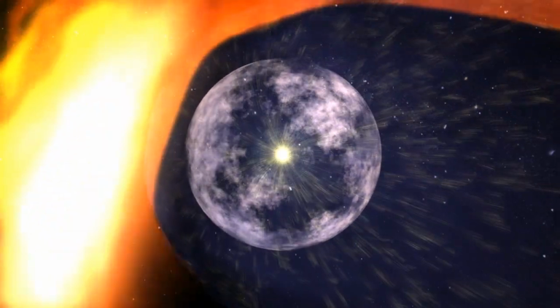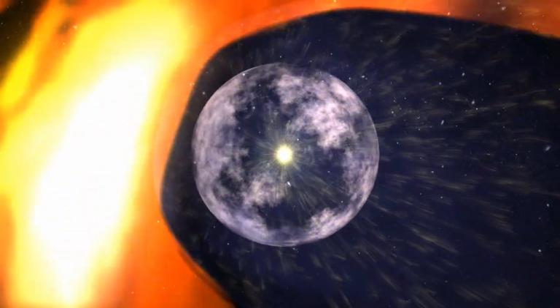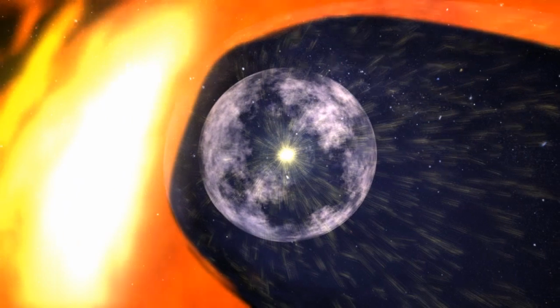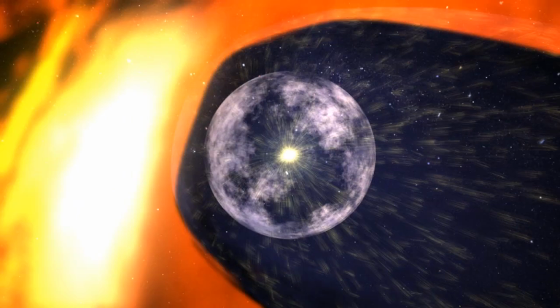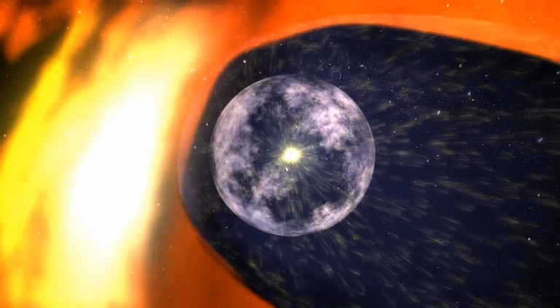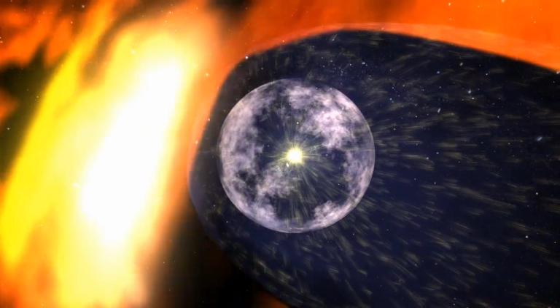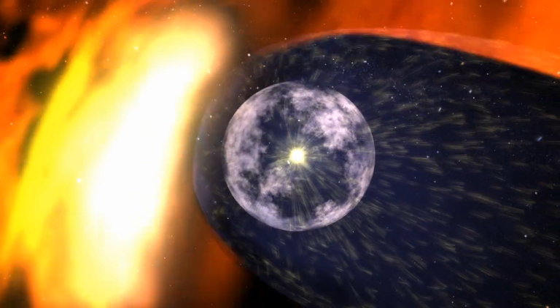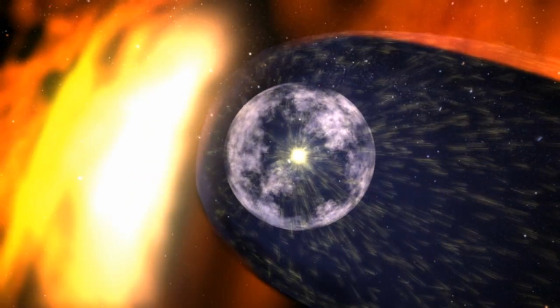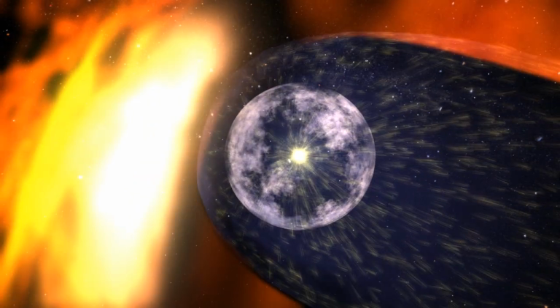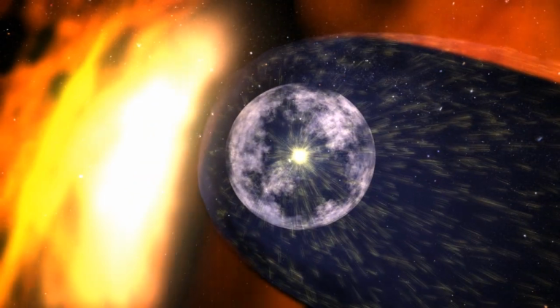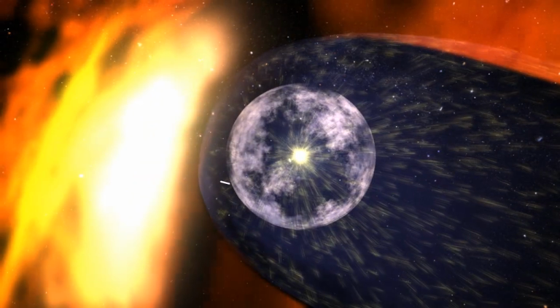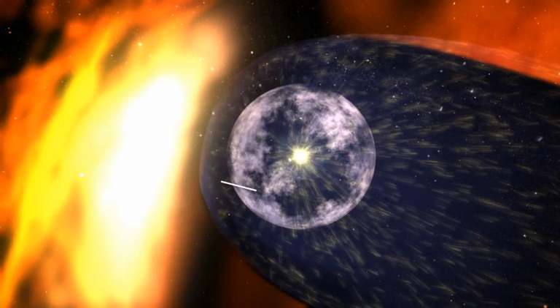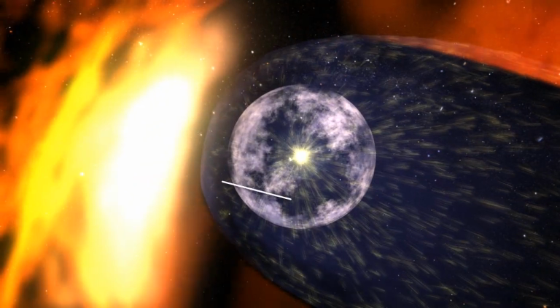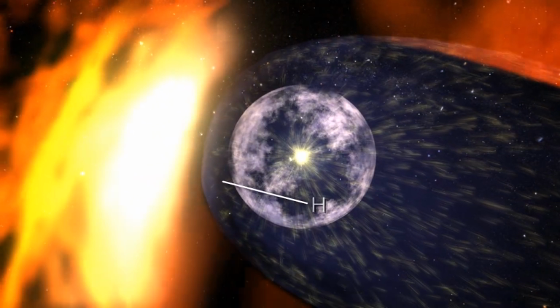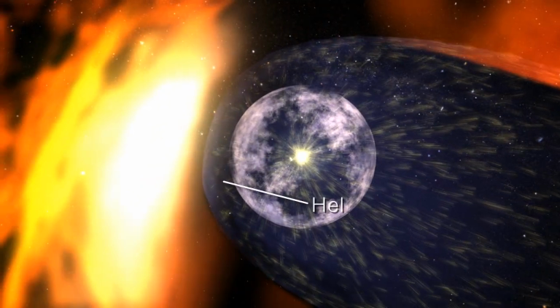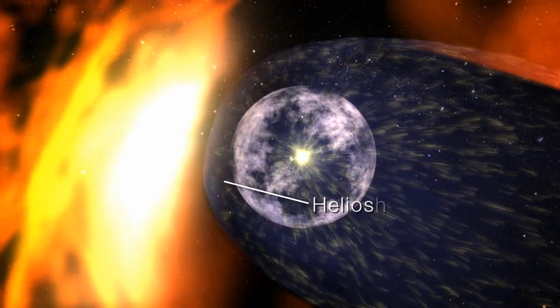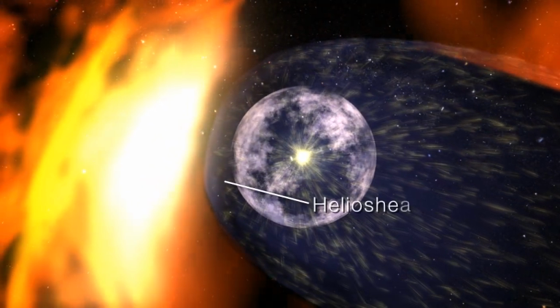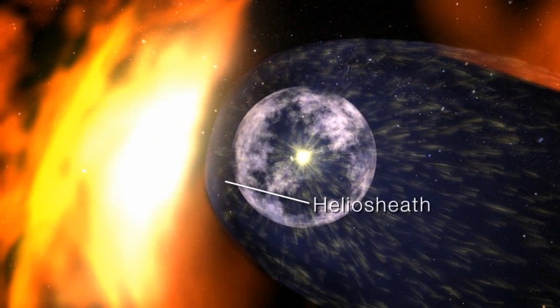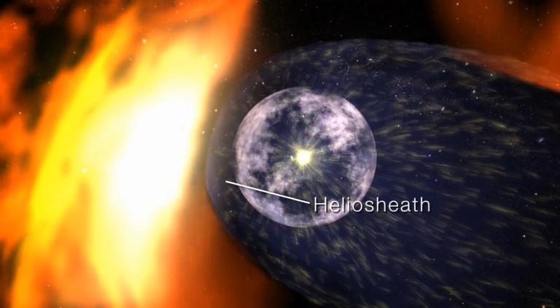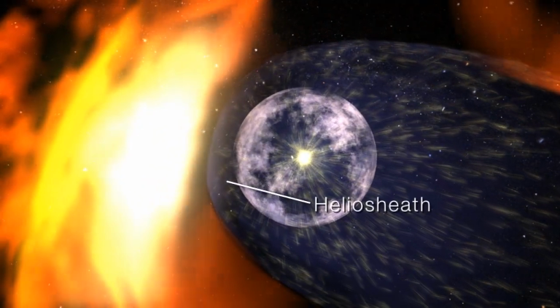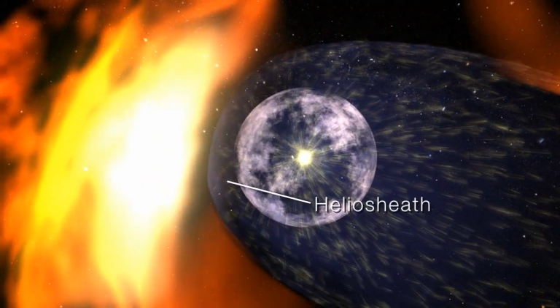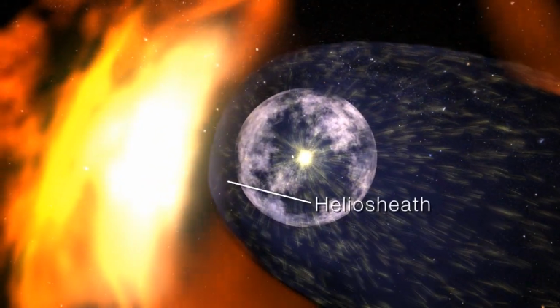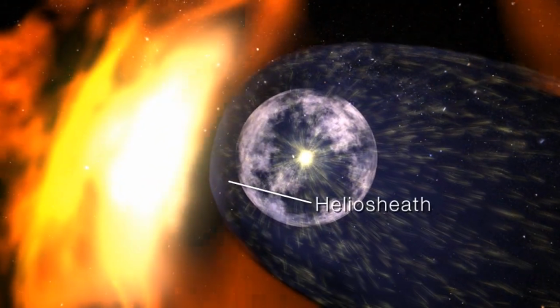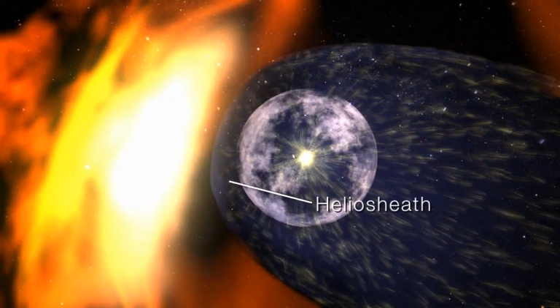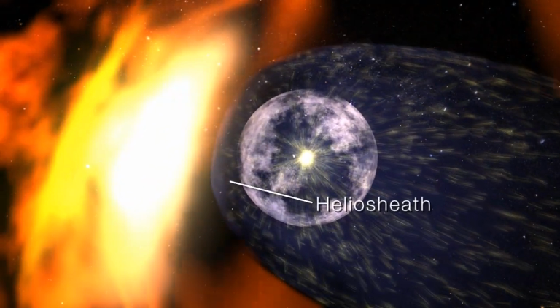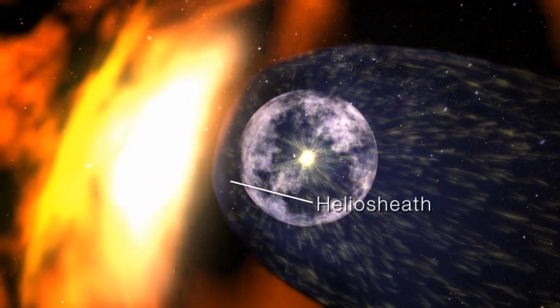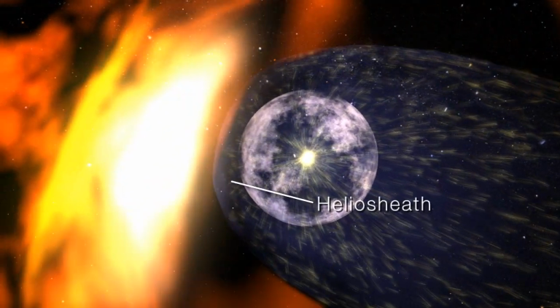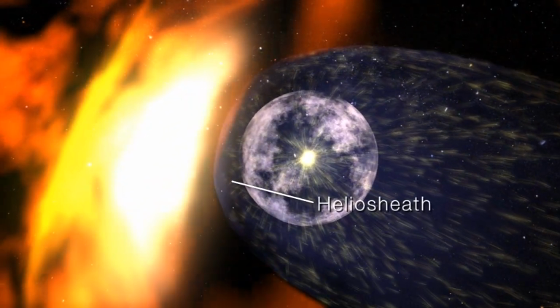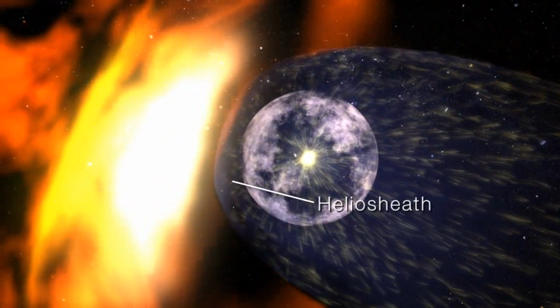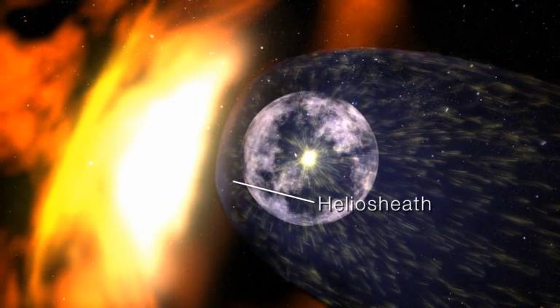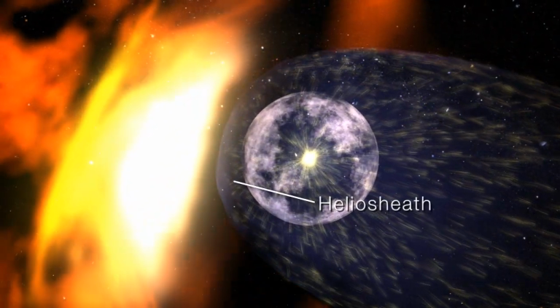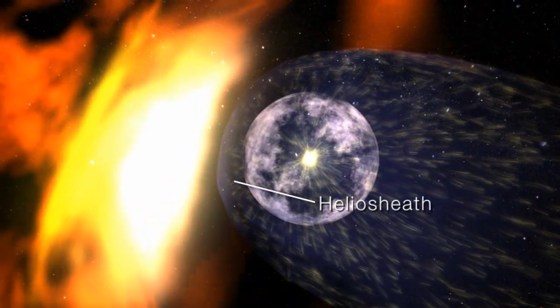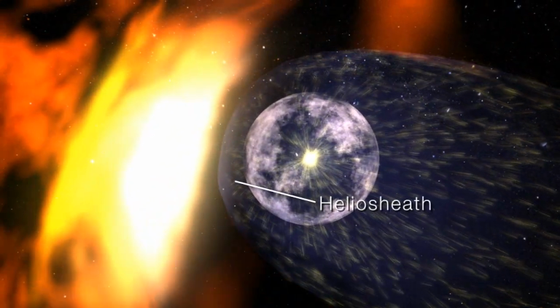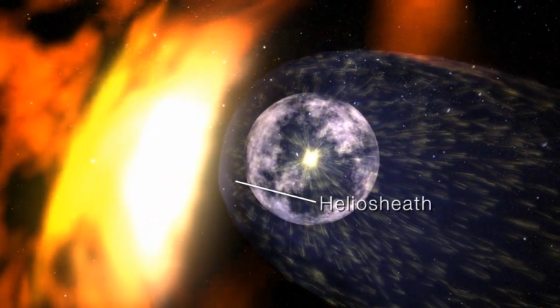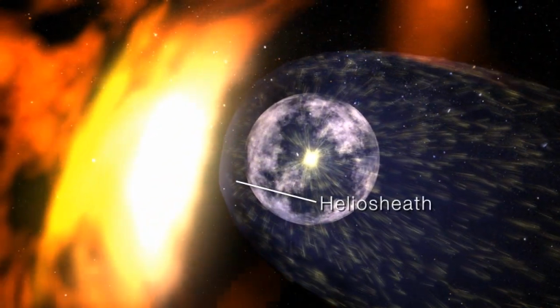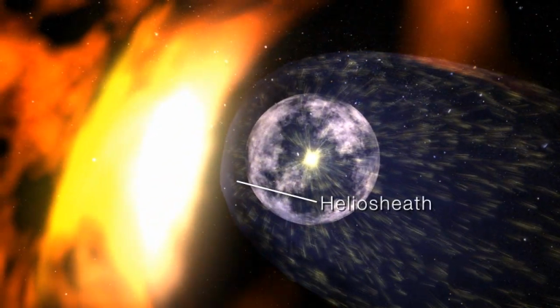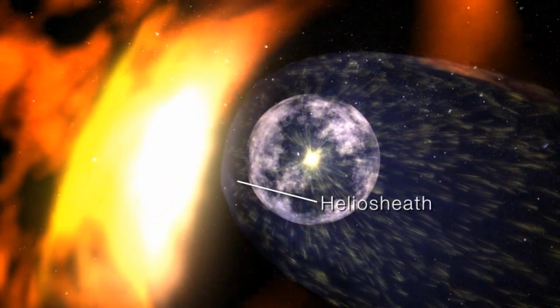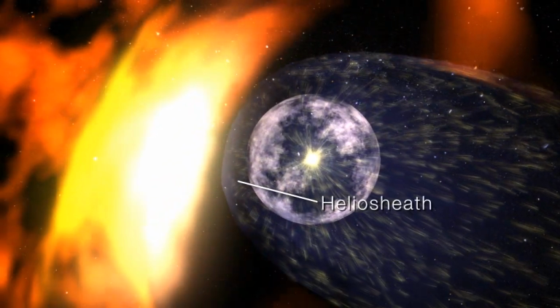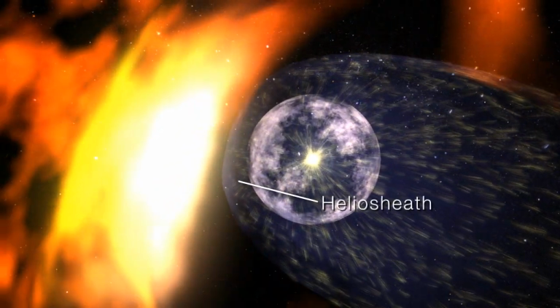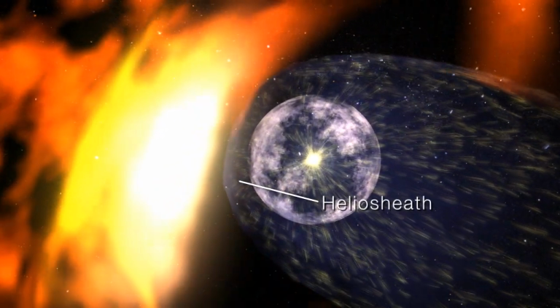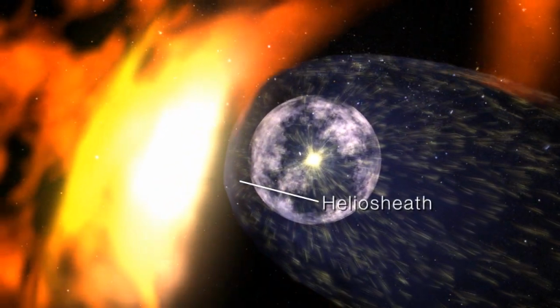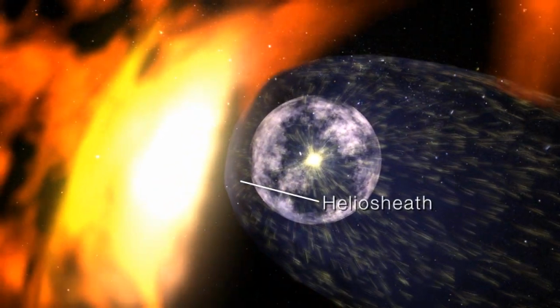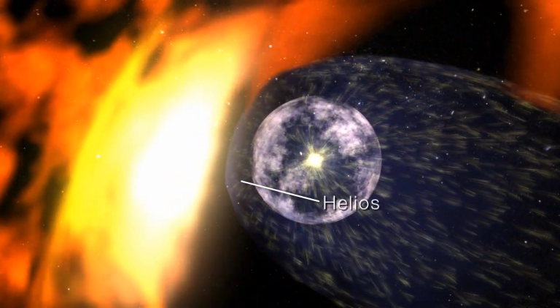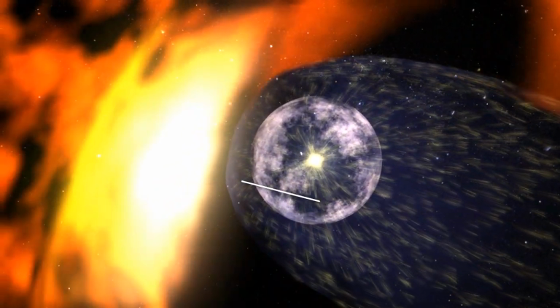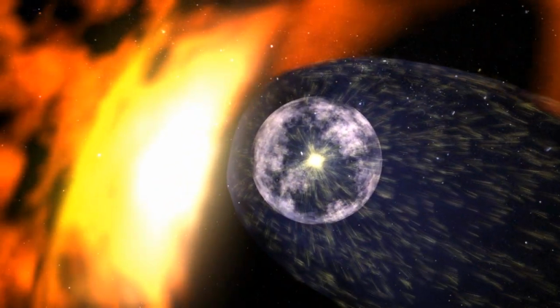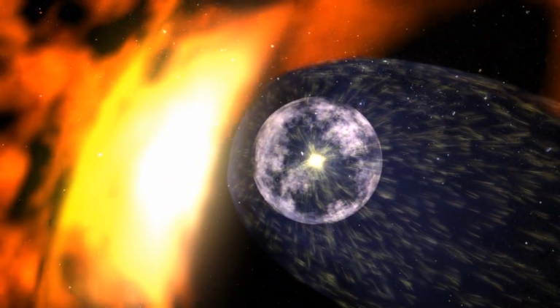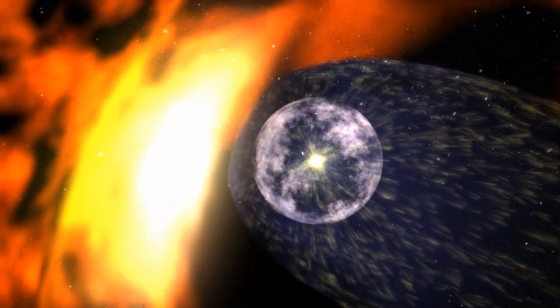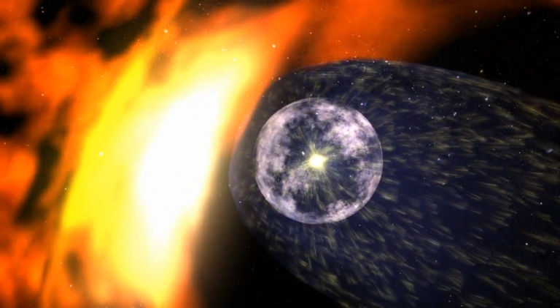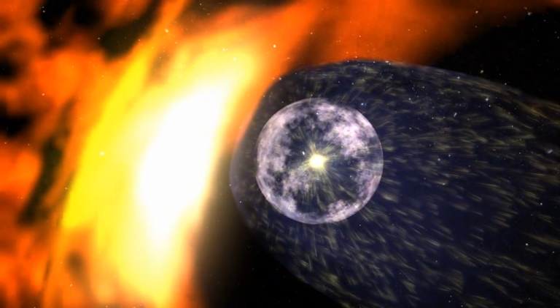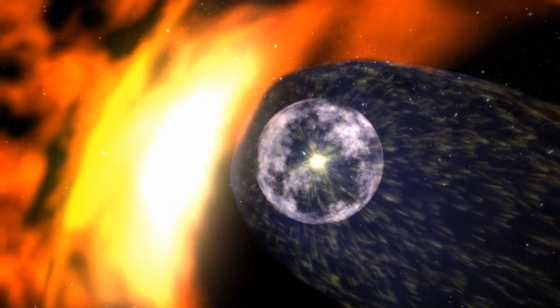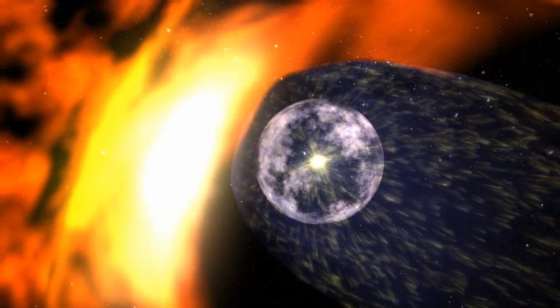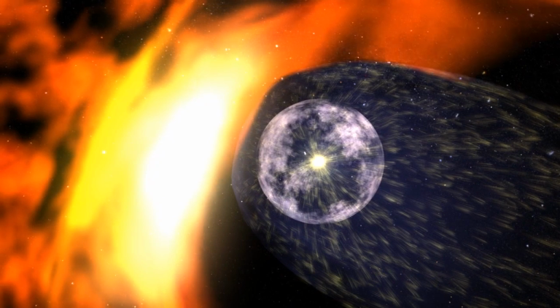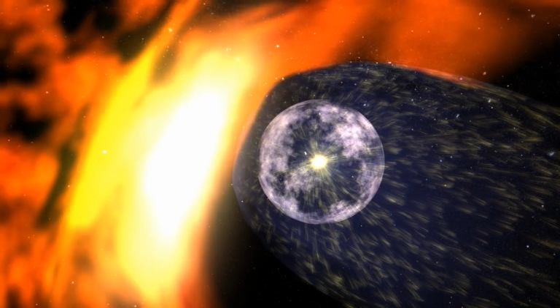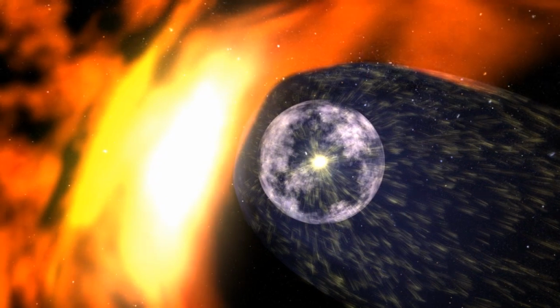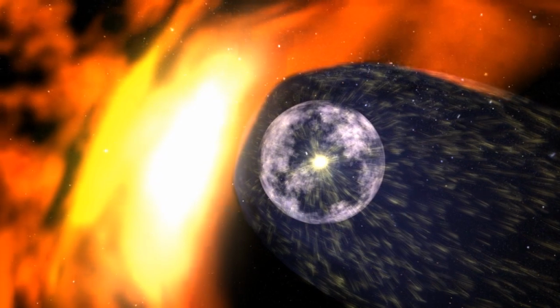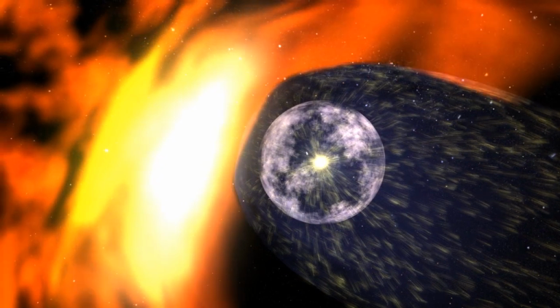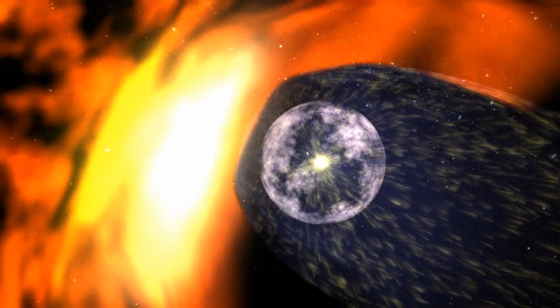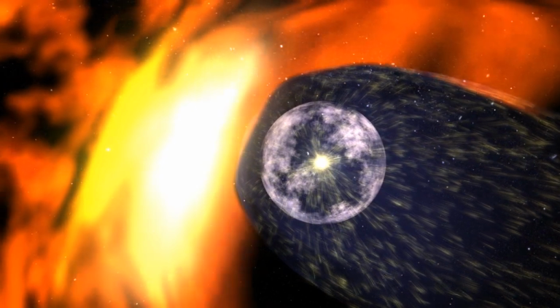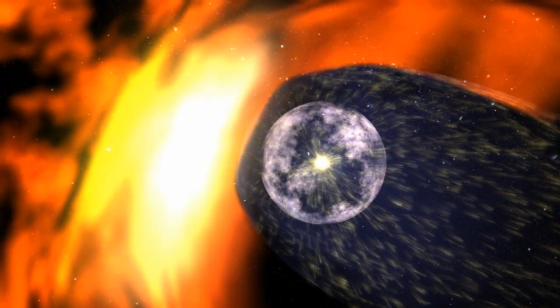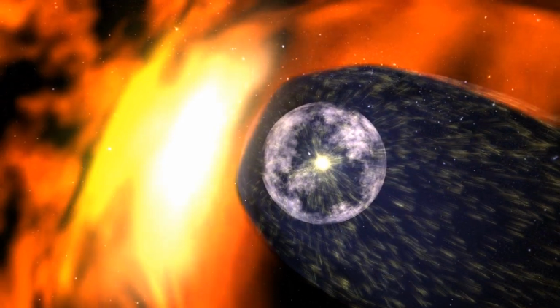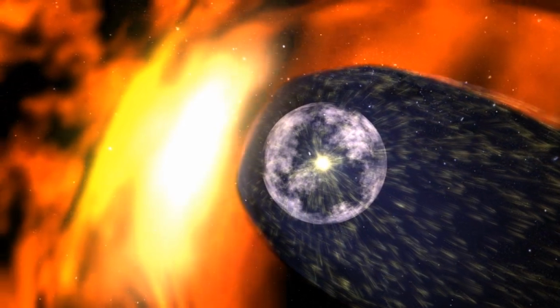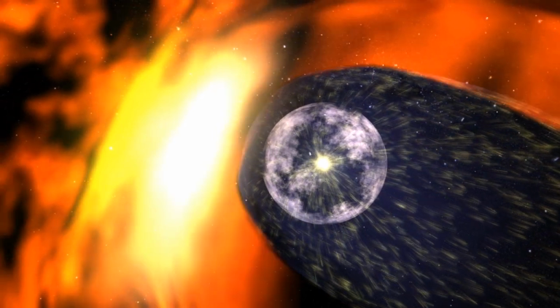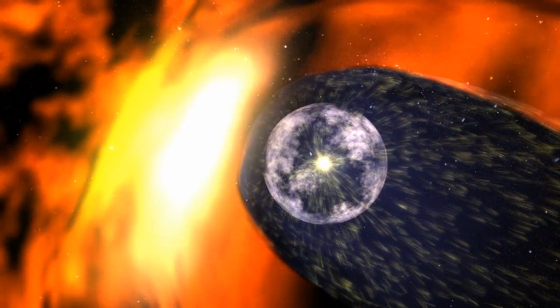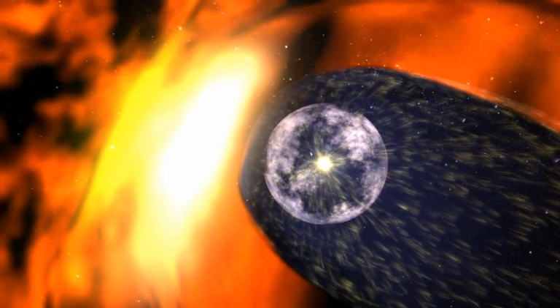Outside this is the heliosheath, where the solar wind slows to a stop, and the magnetic field is bent back by the ionized interstellar wind.